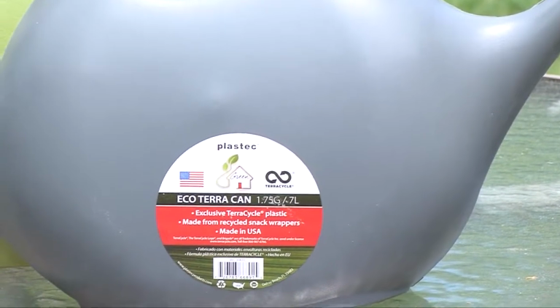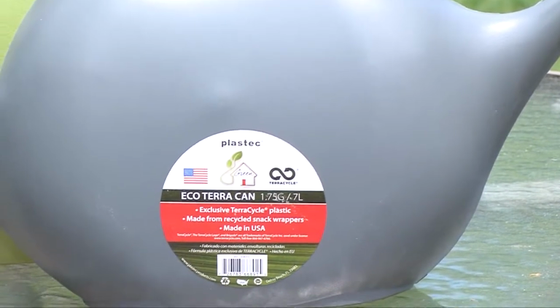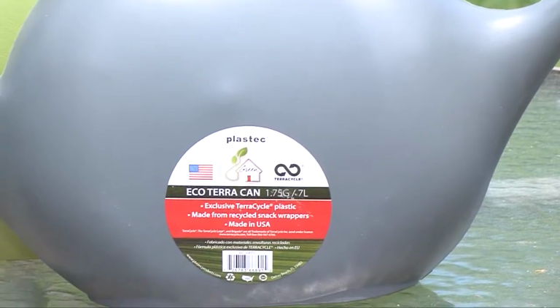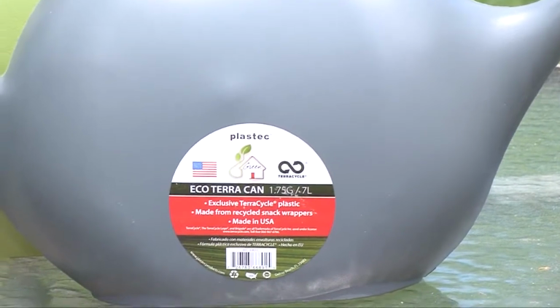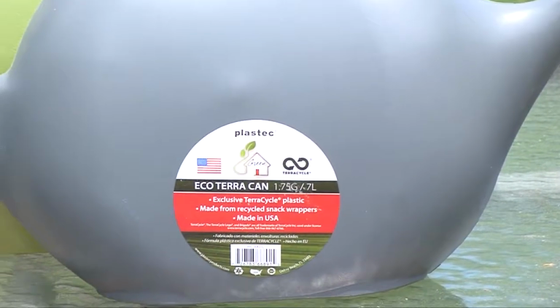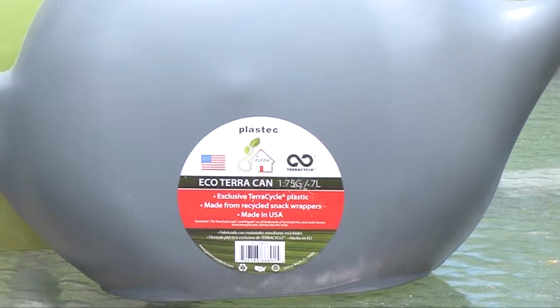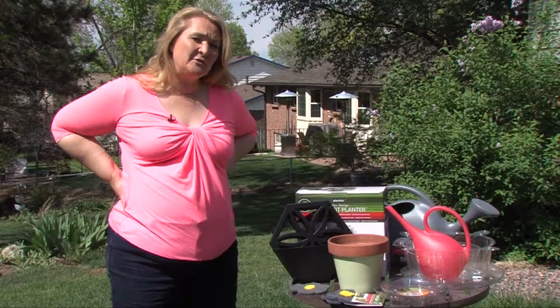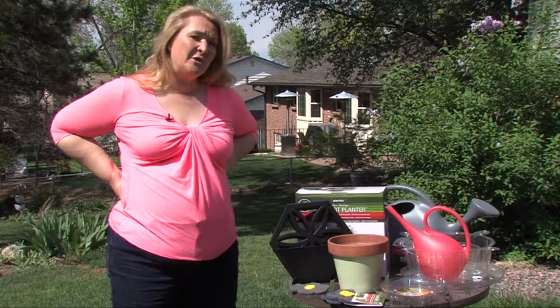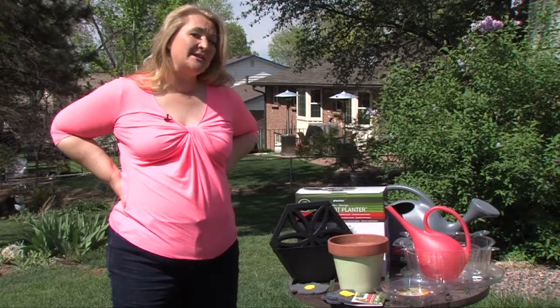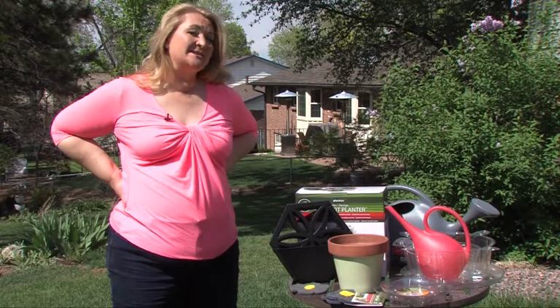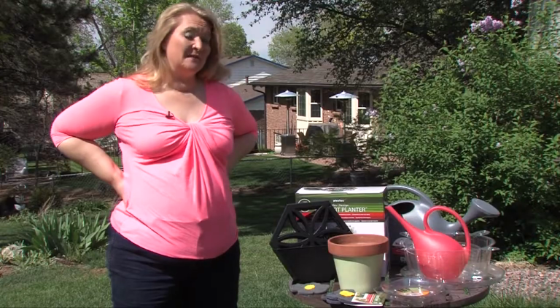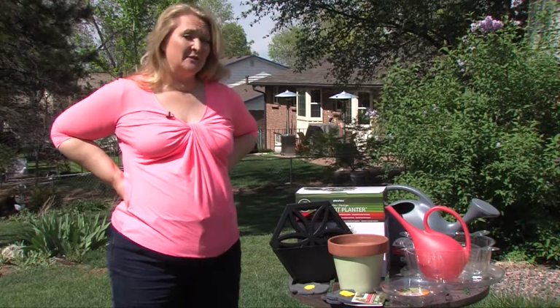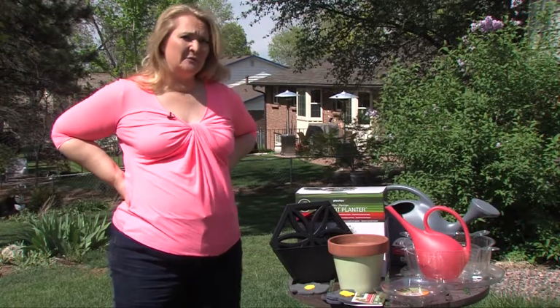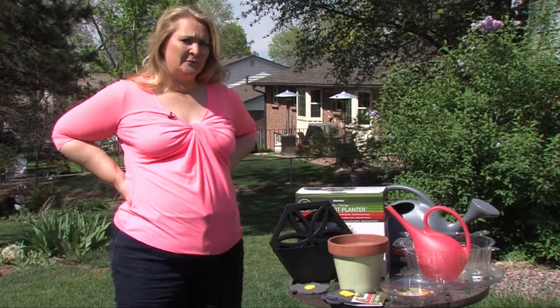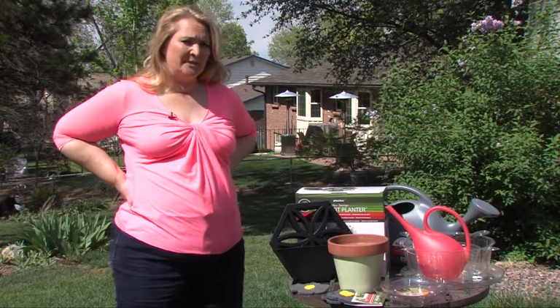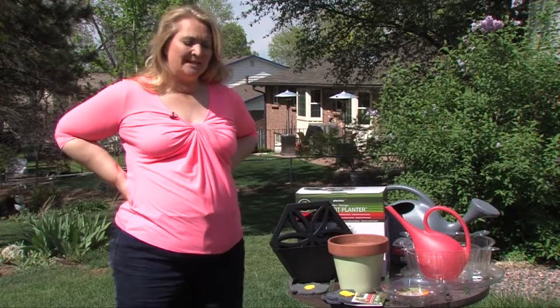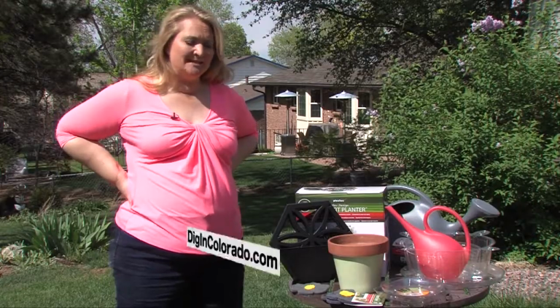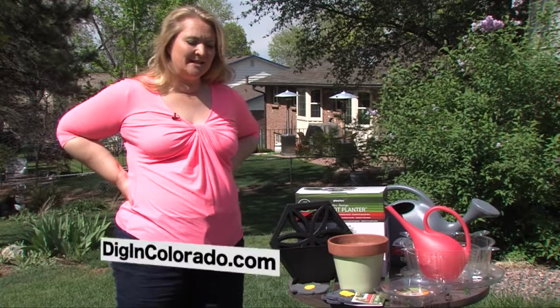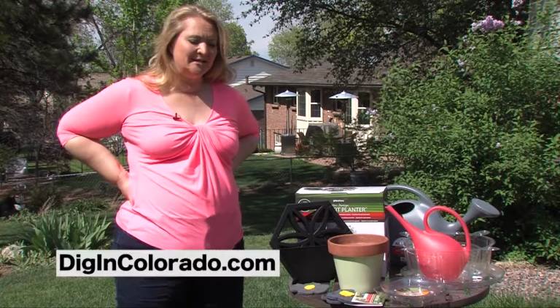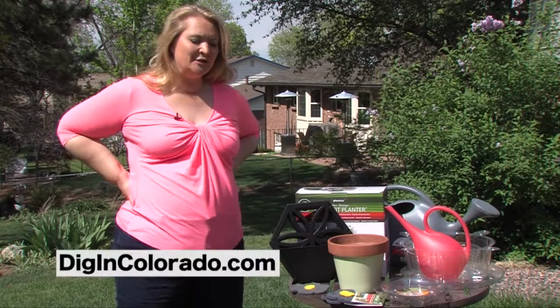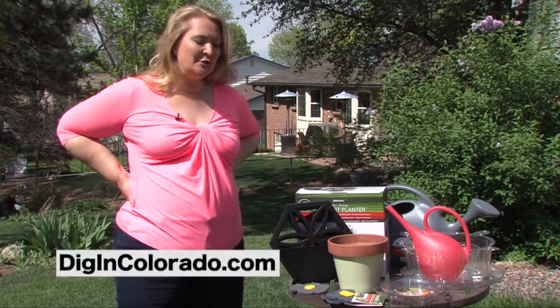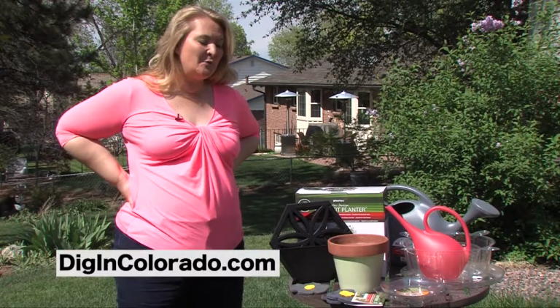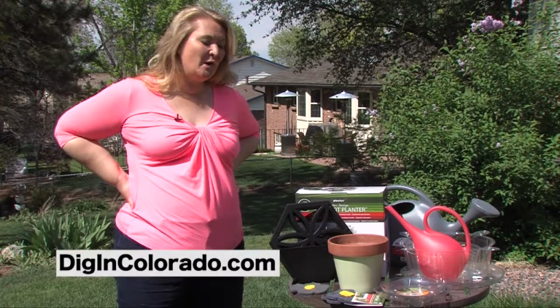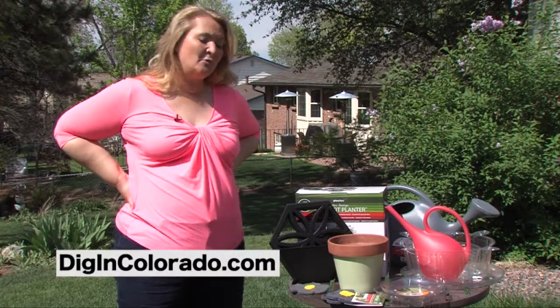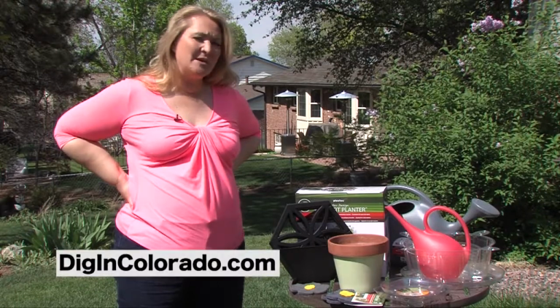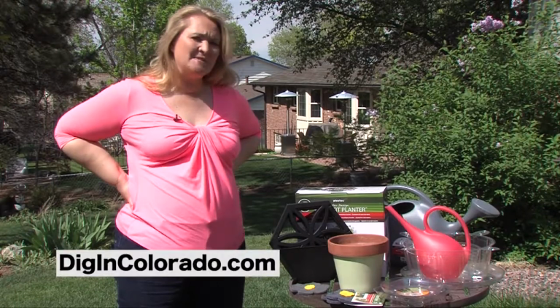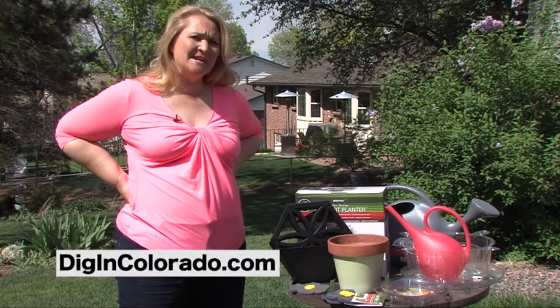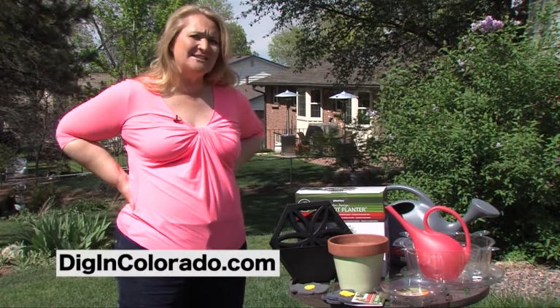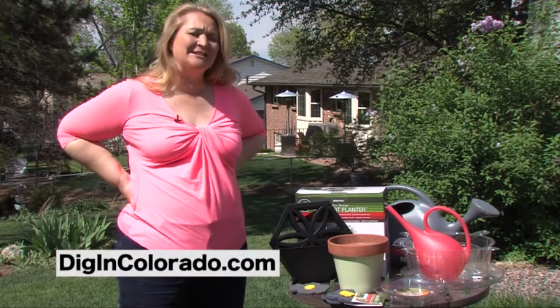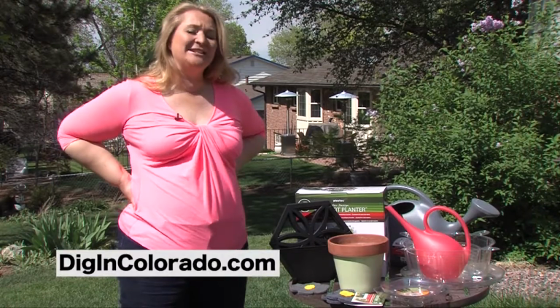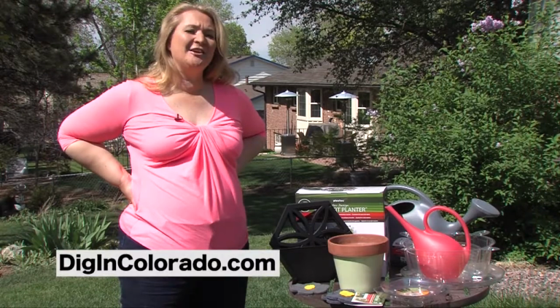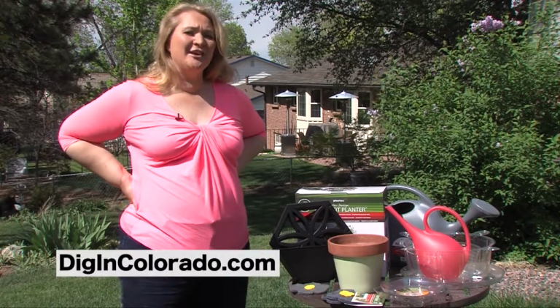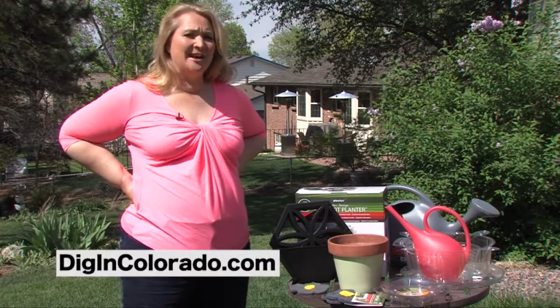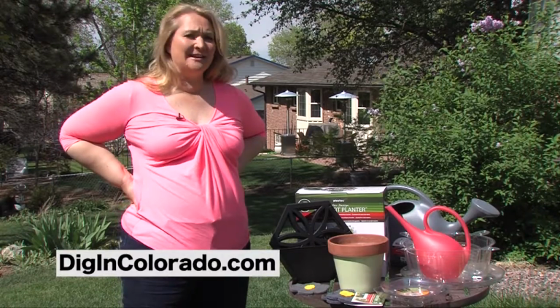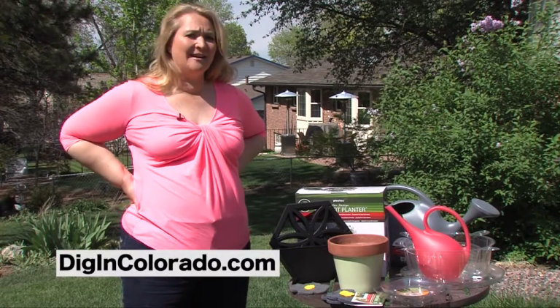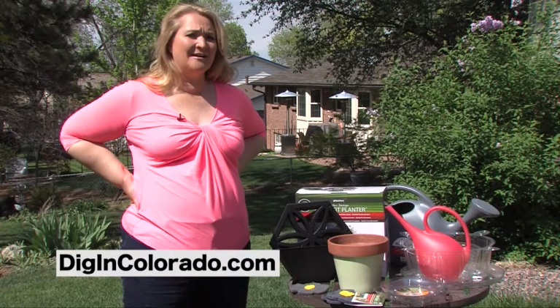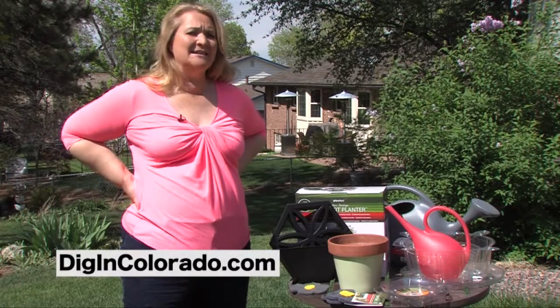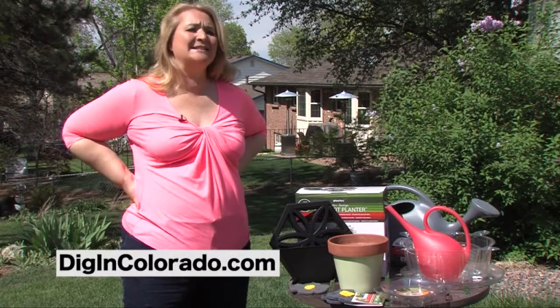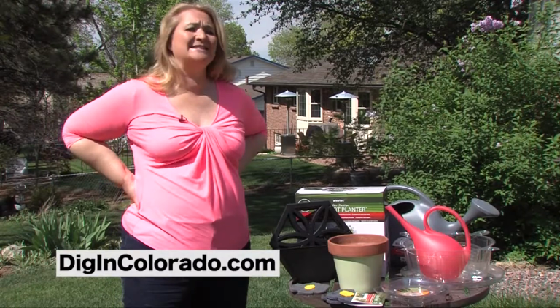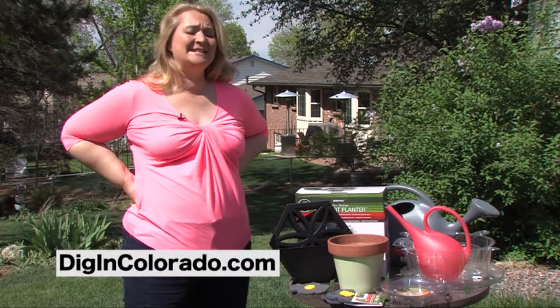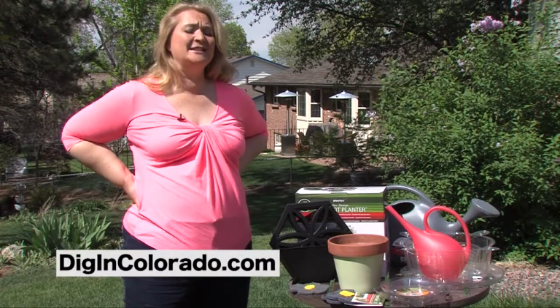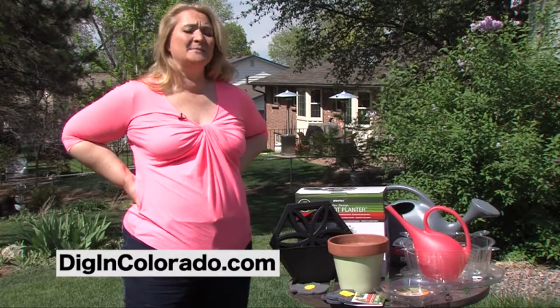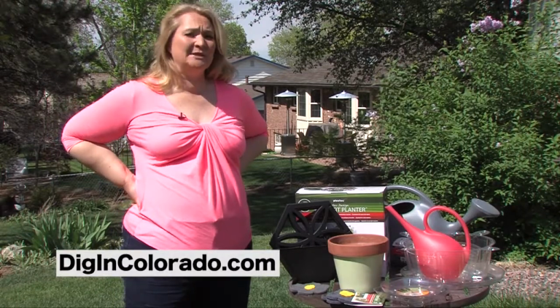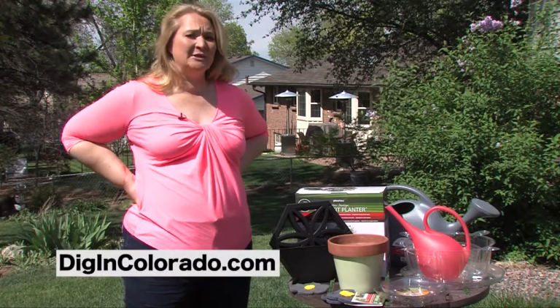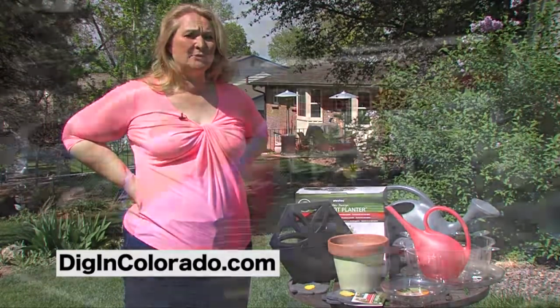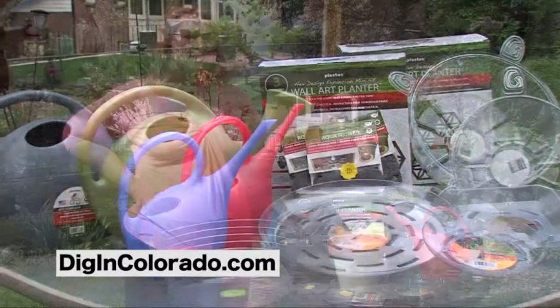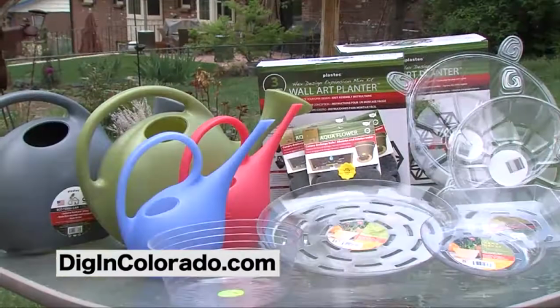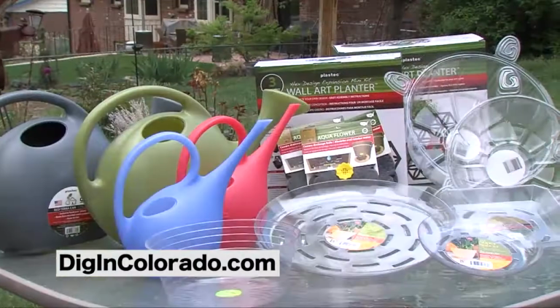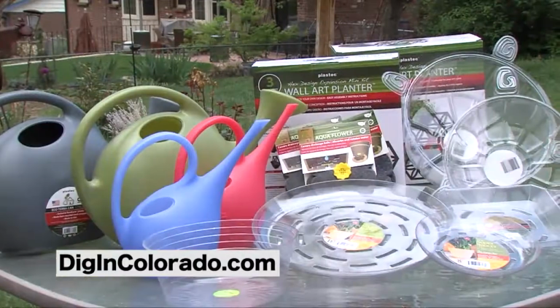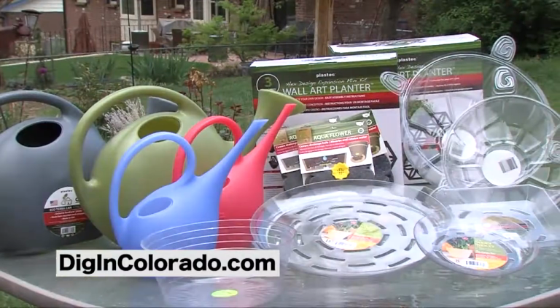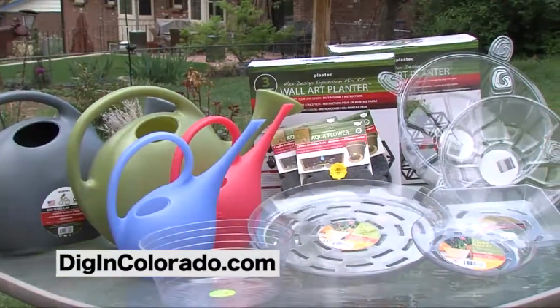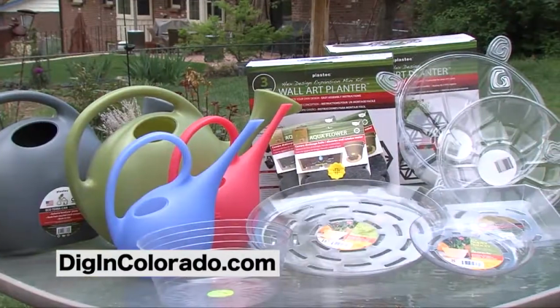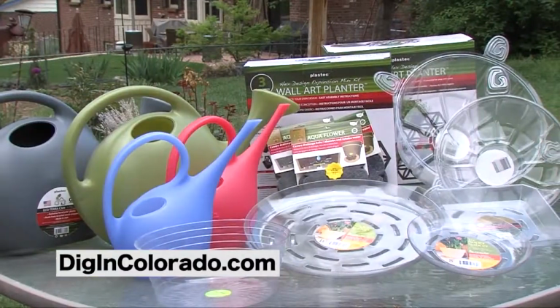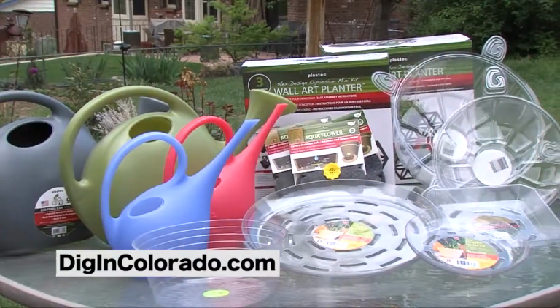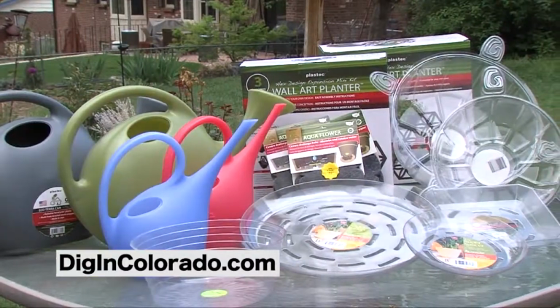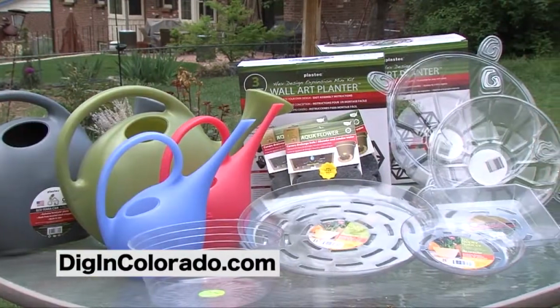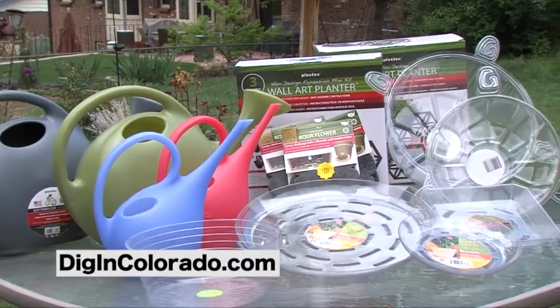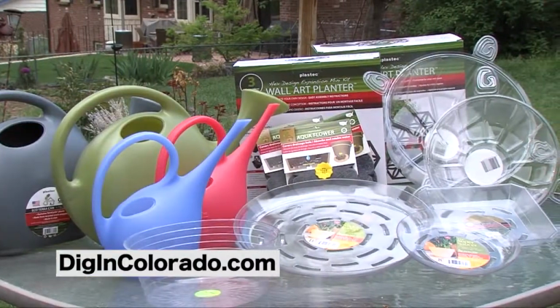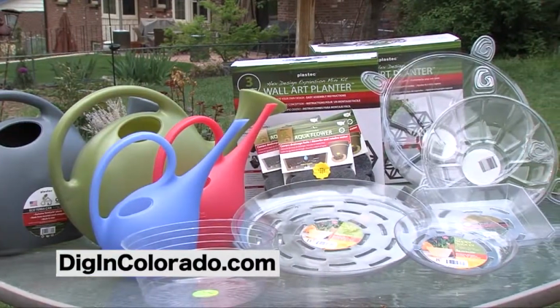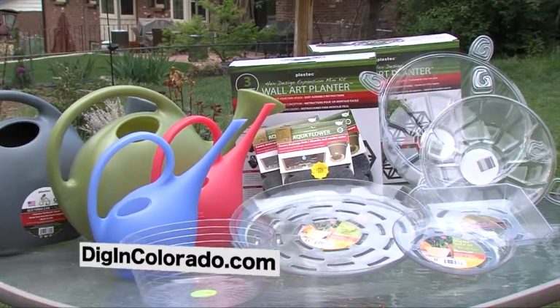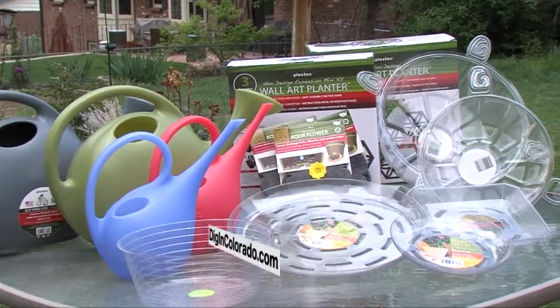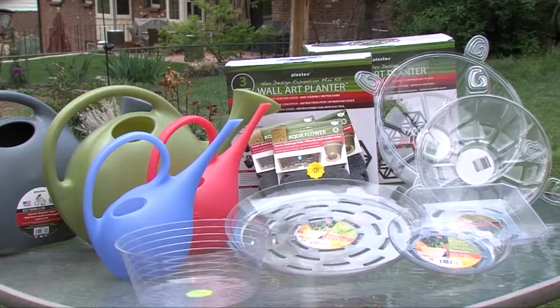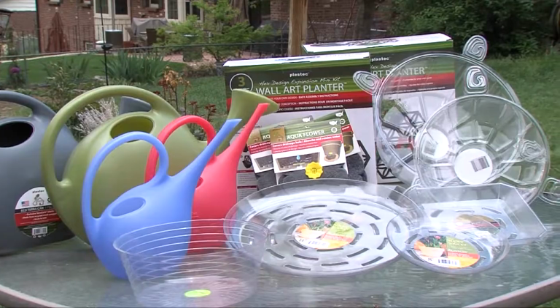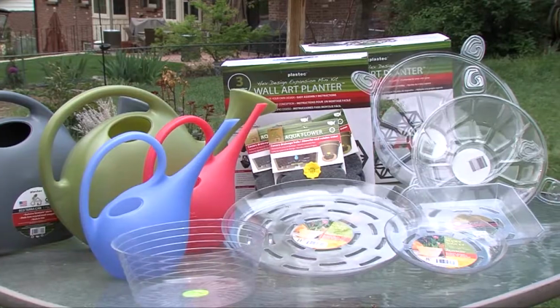To see all of the products available from Plastec, go to our website and click on the icon to see the complete array of products available for you in the garden.